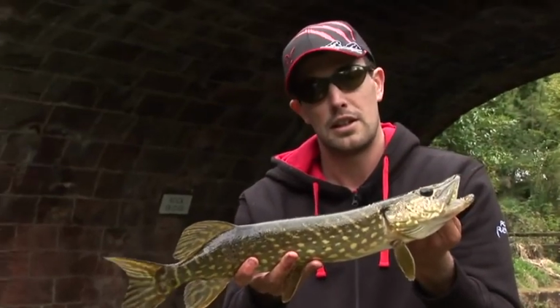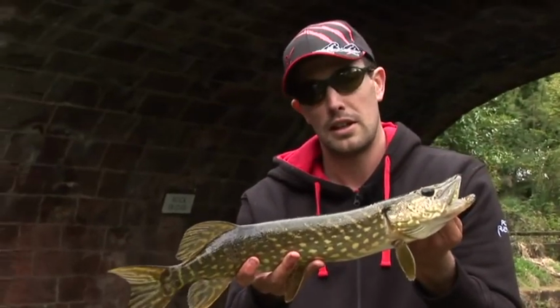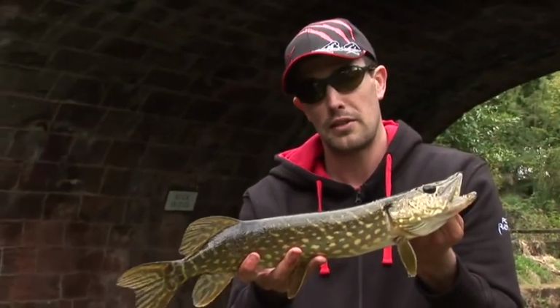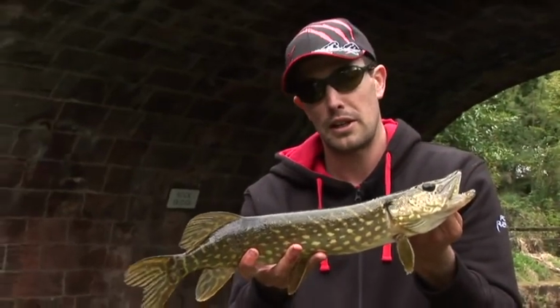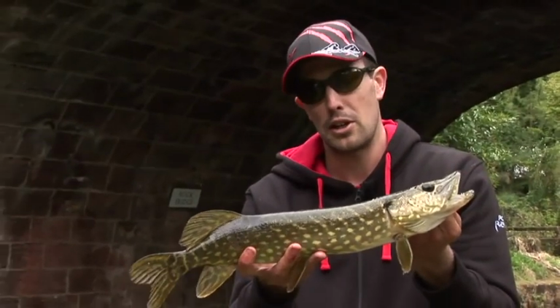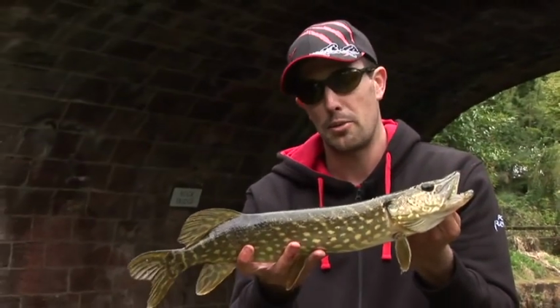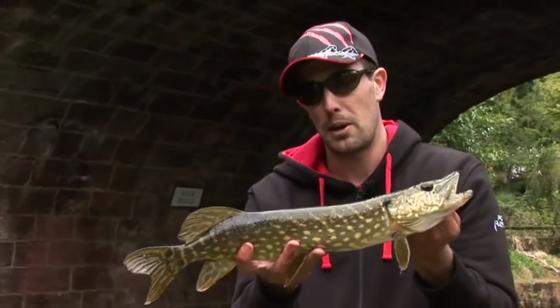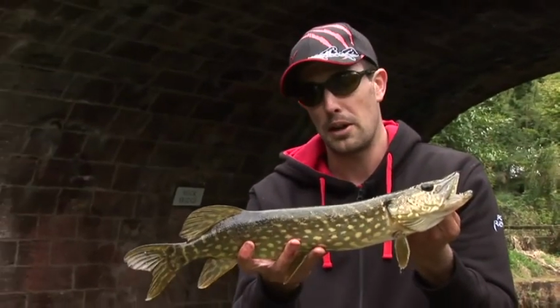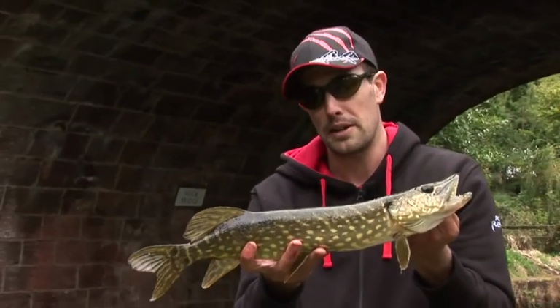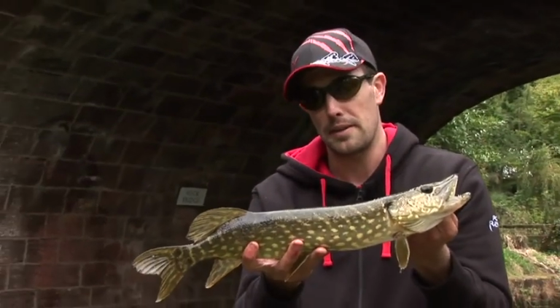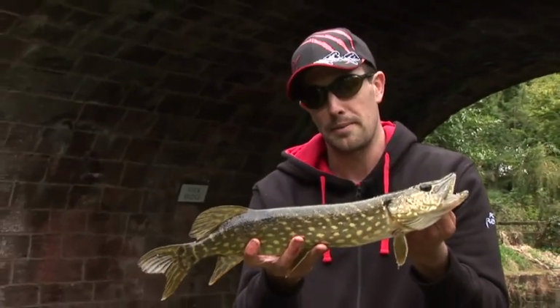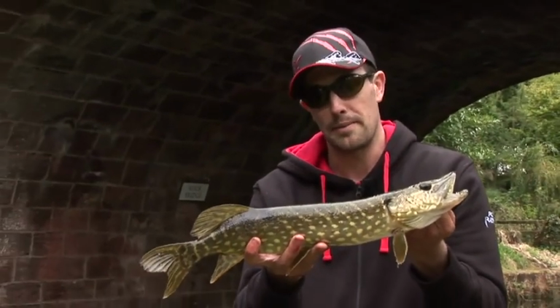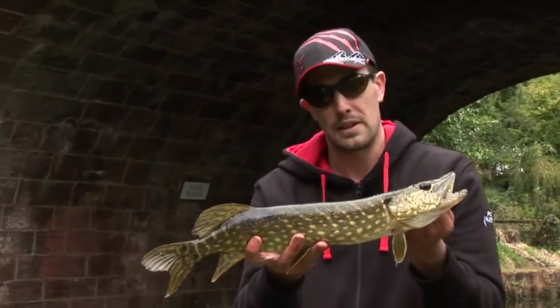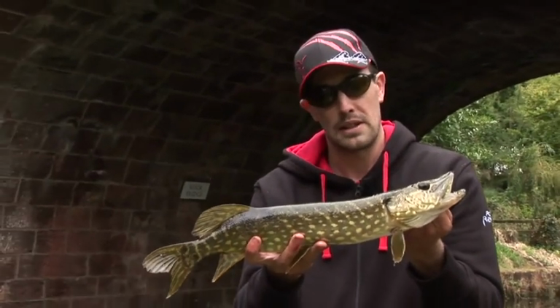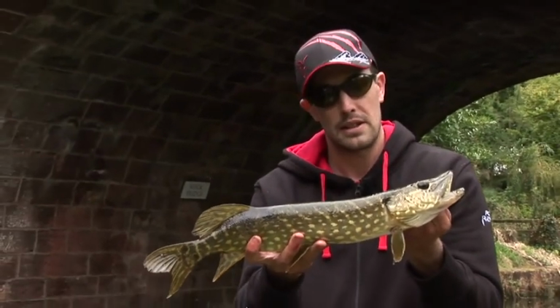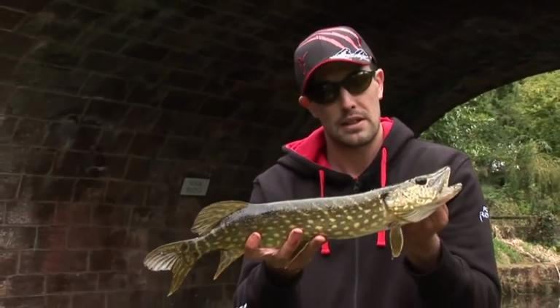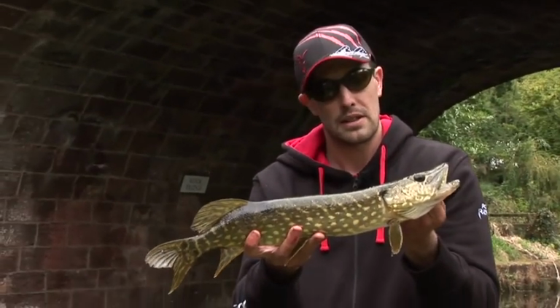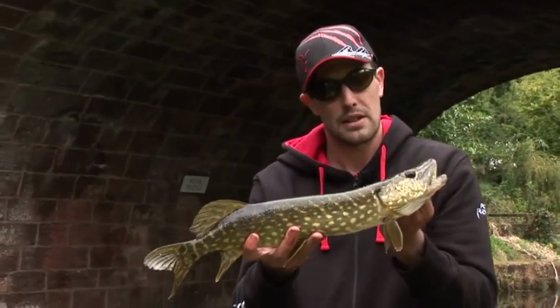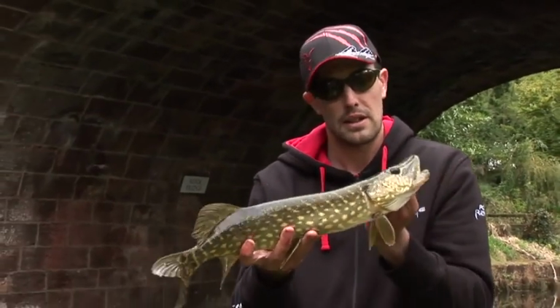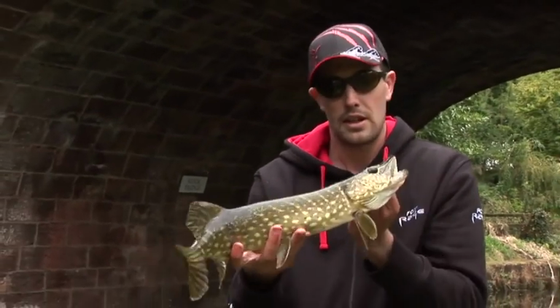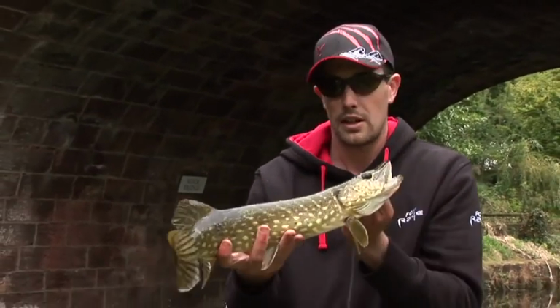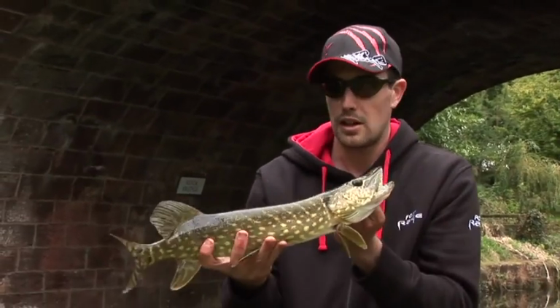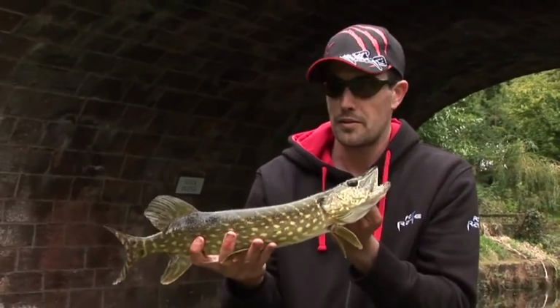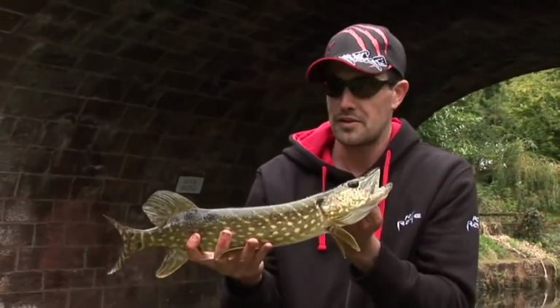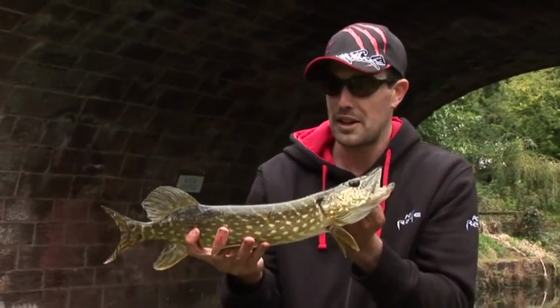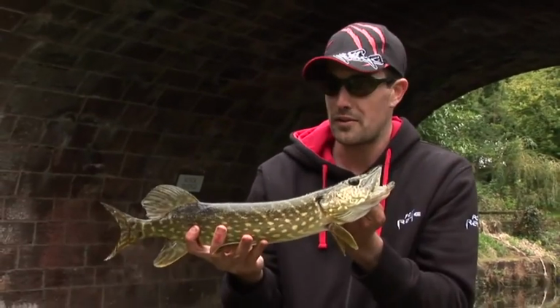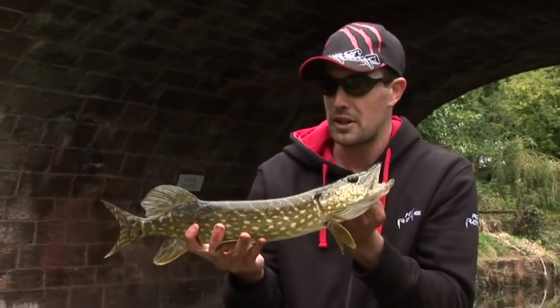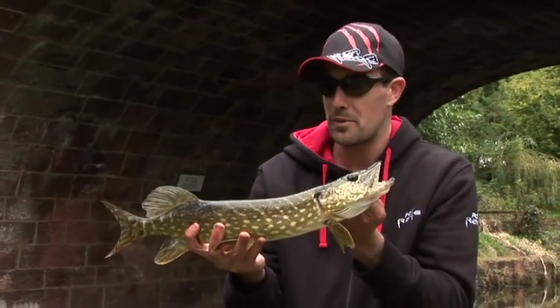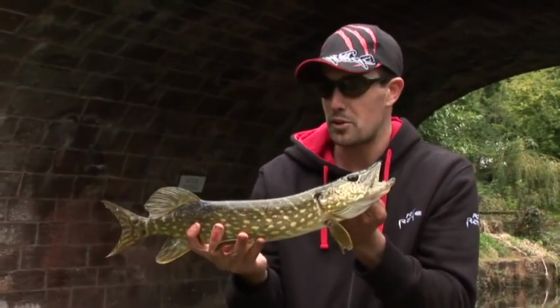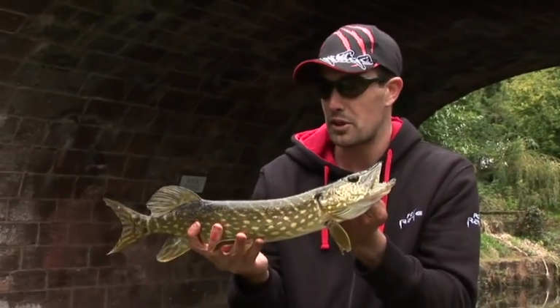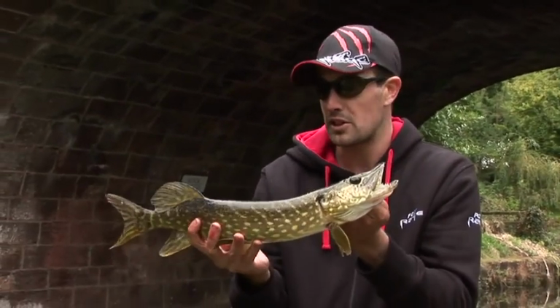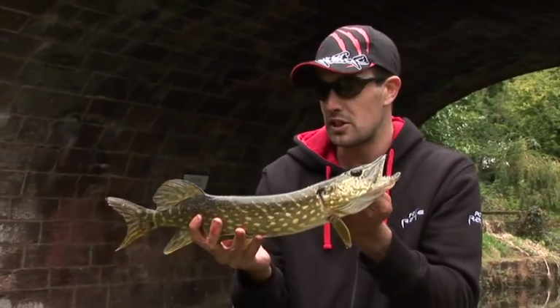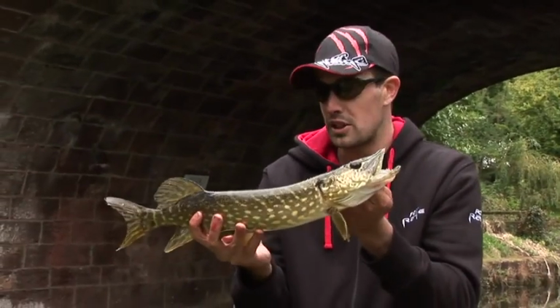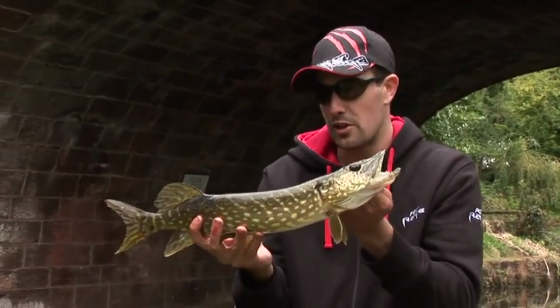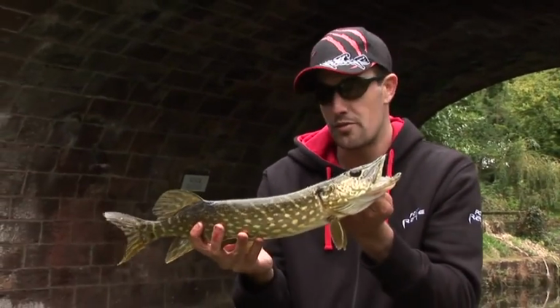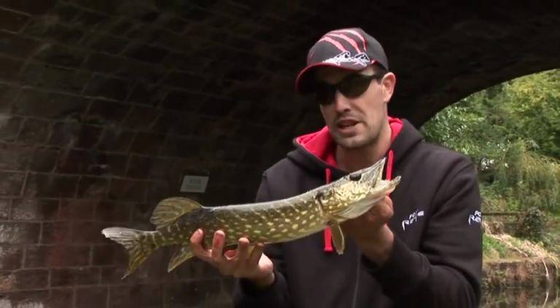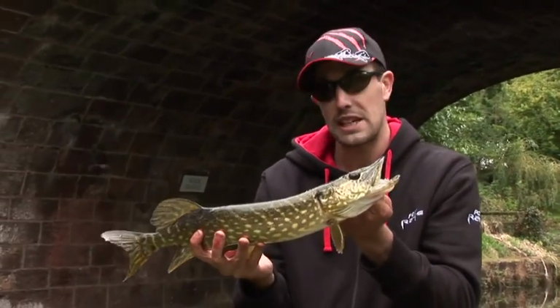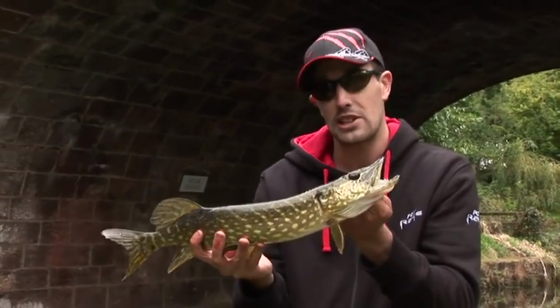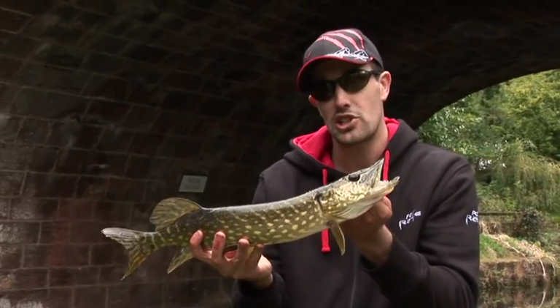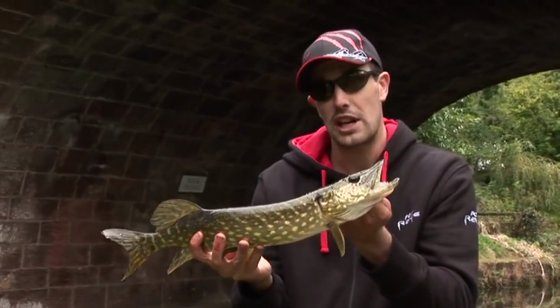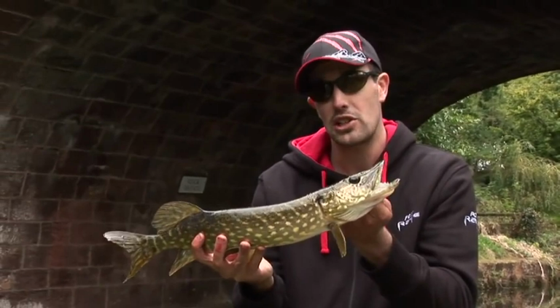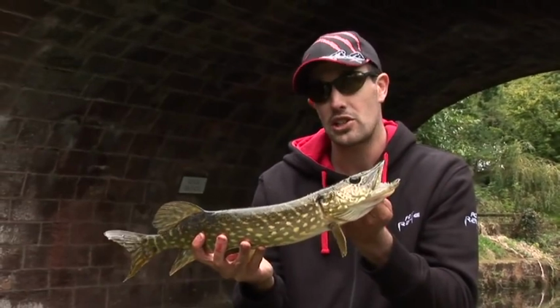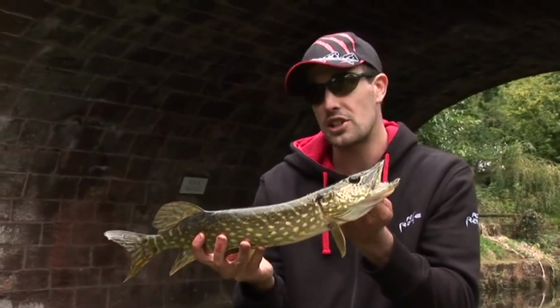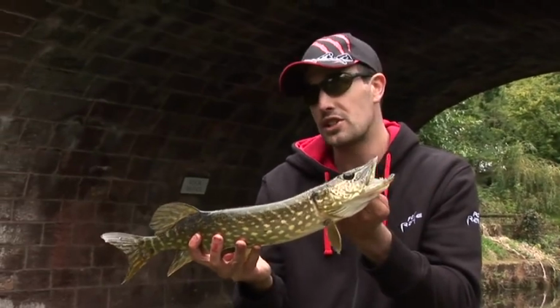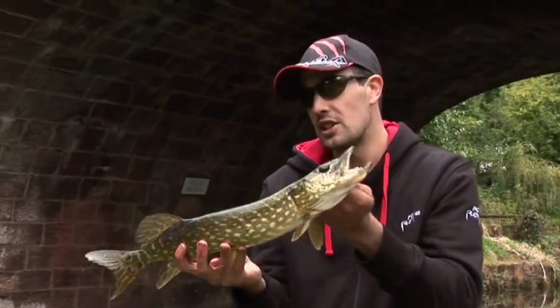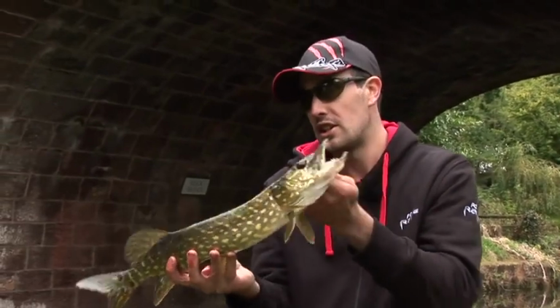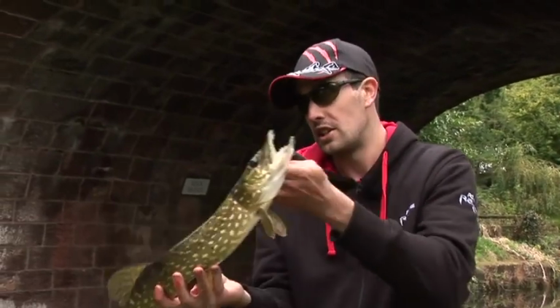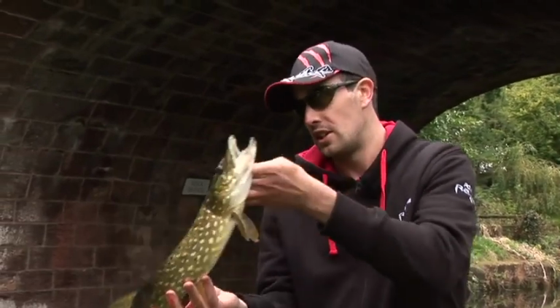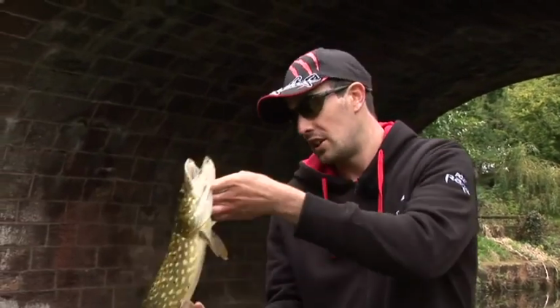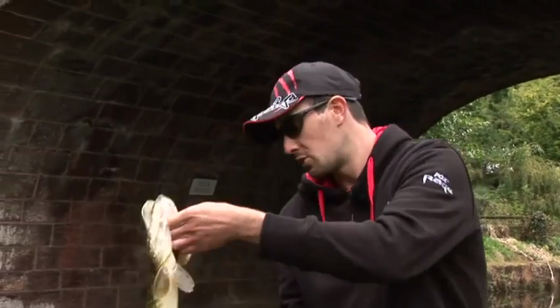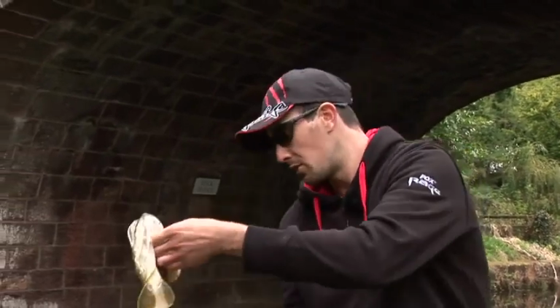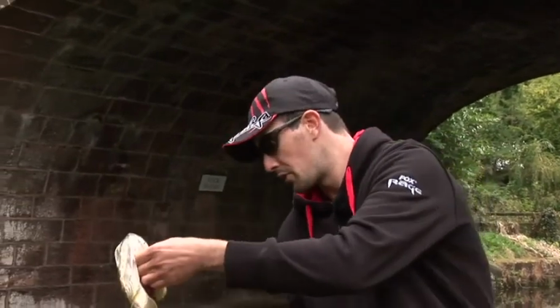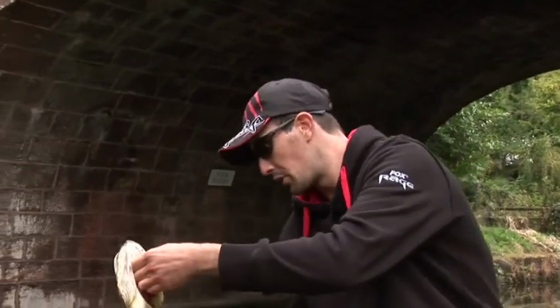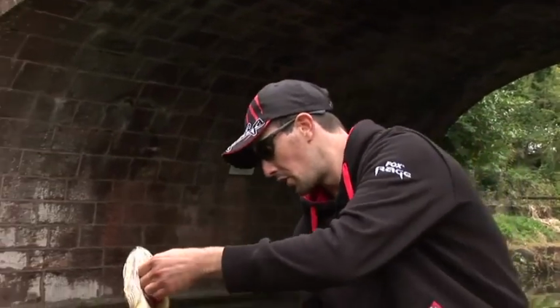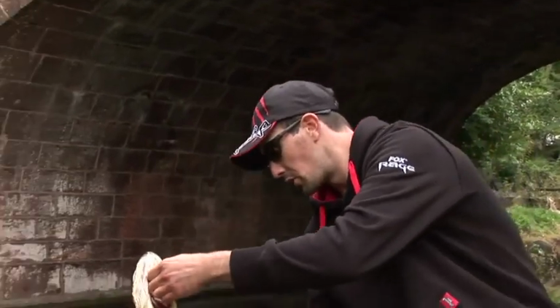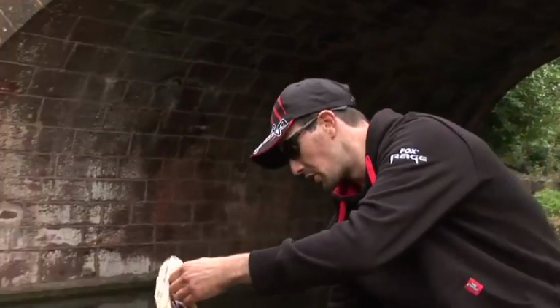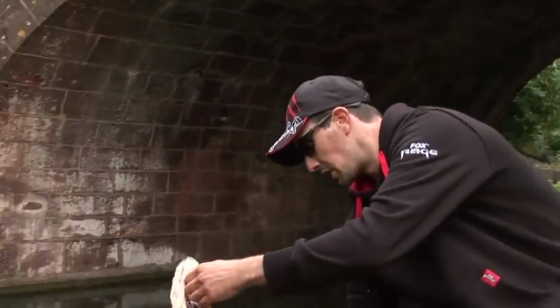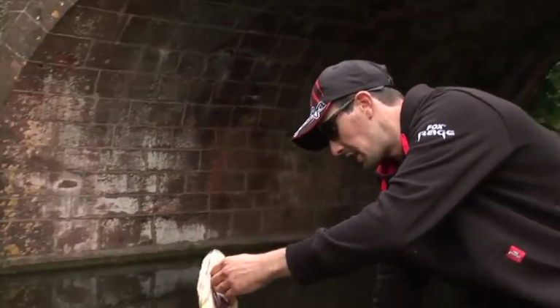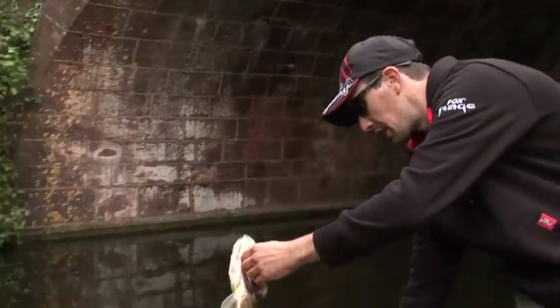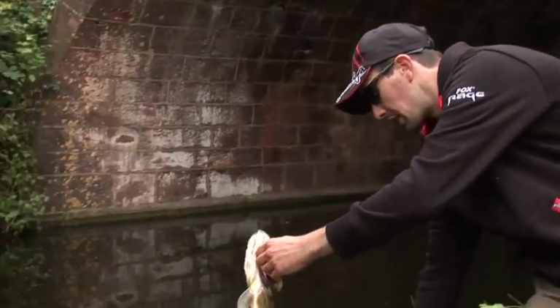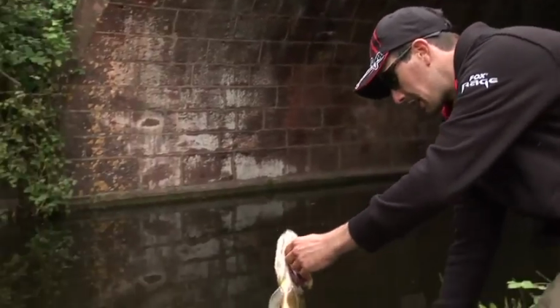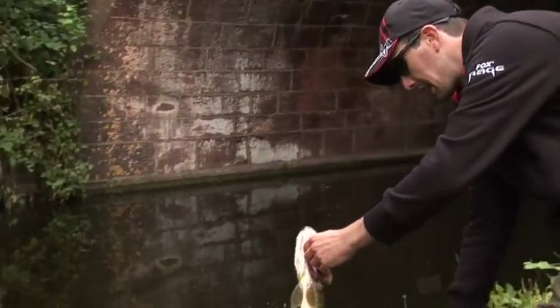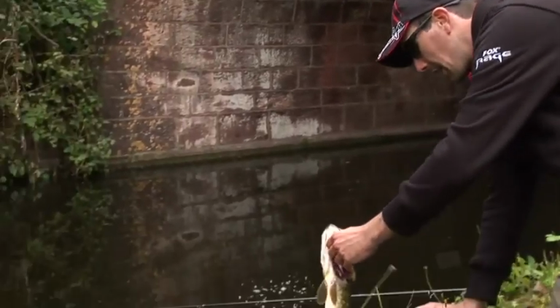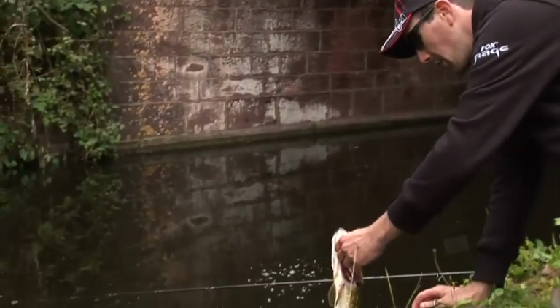Lovely little pike — definitely a product of ringing the changes as we've gone along the canal.